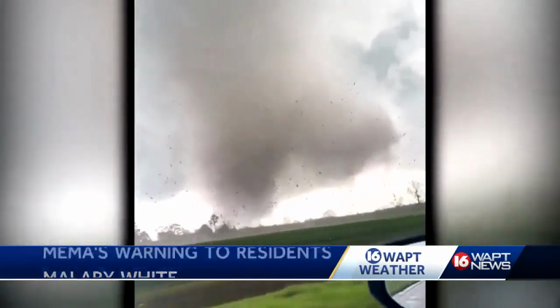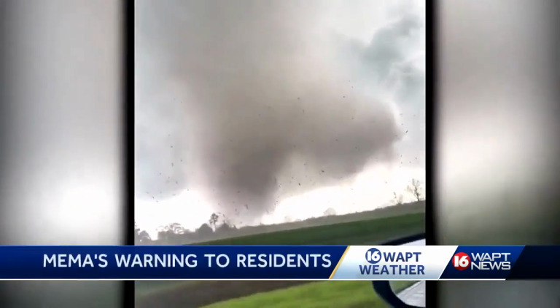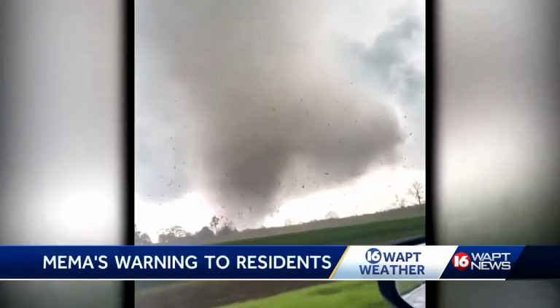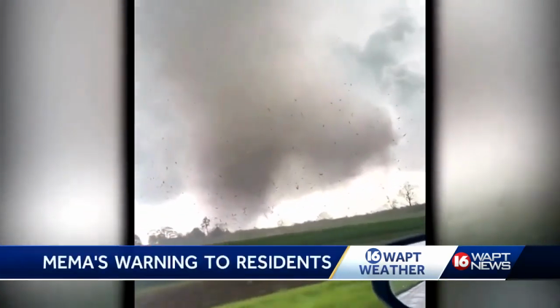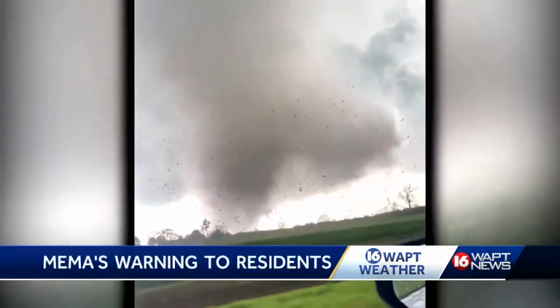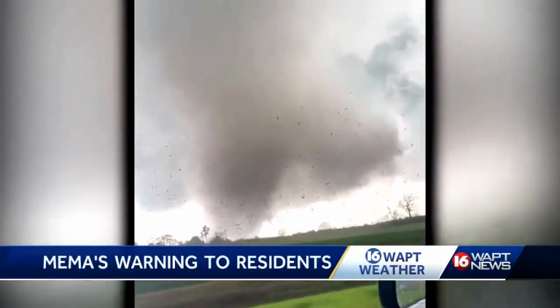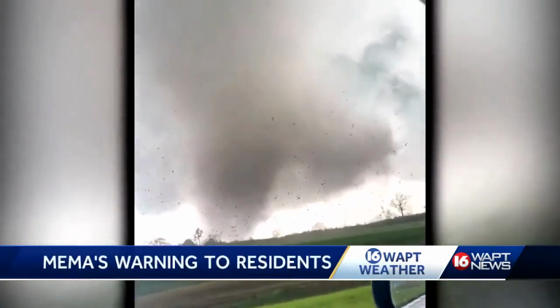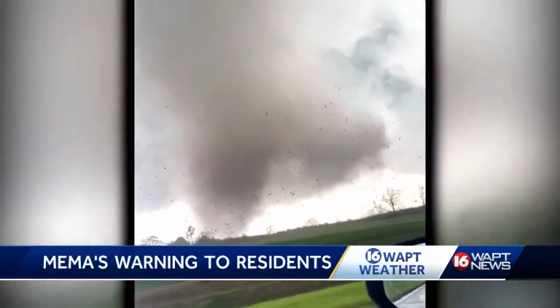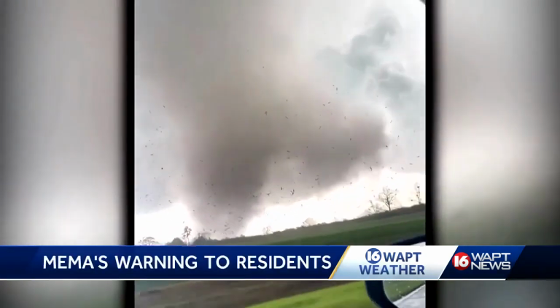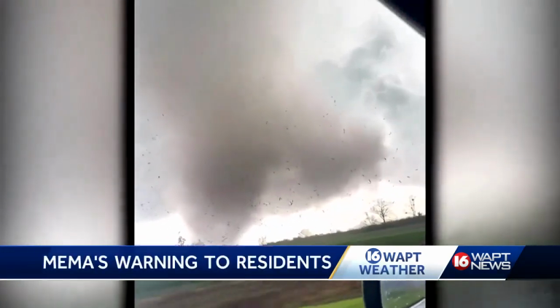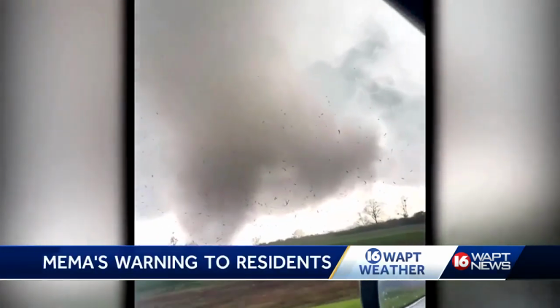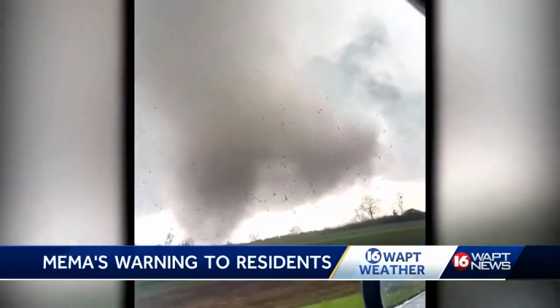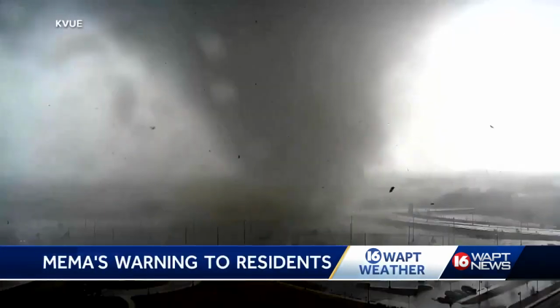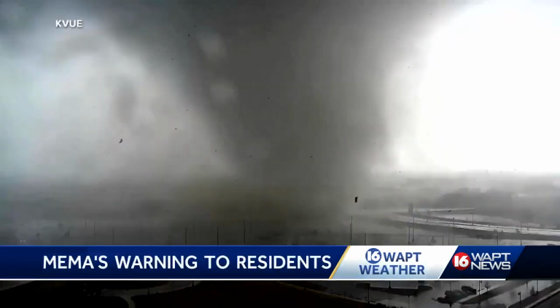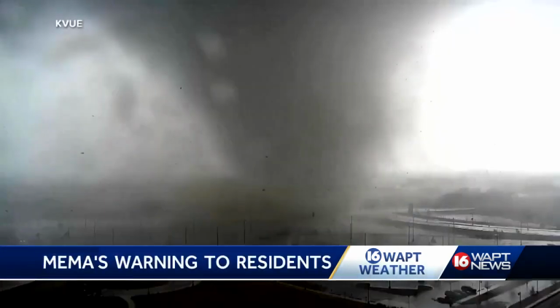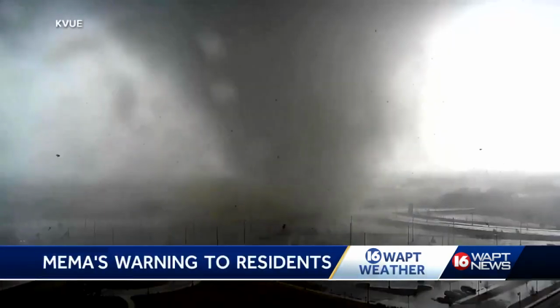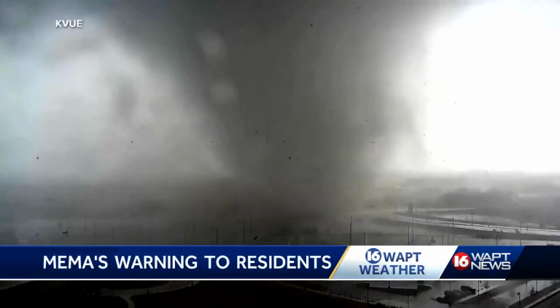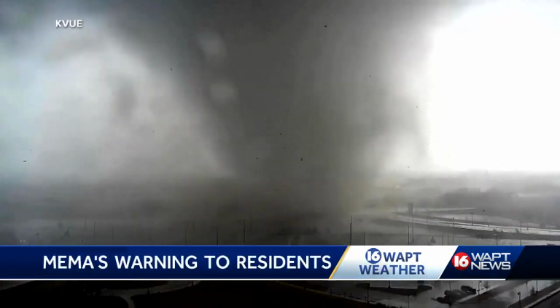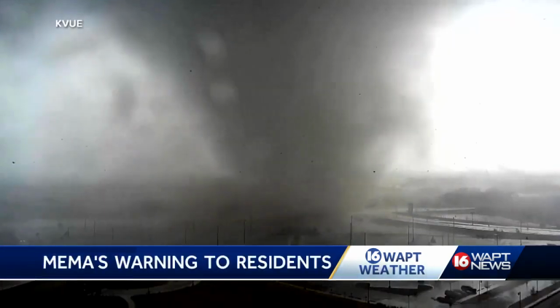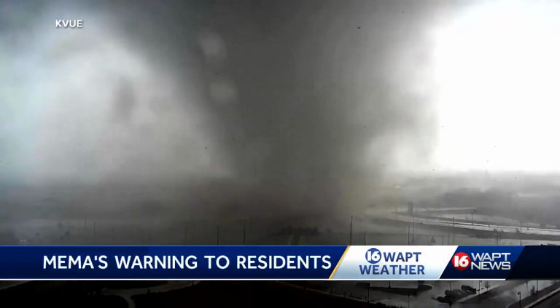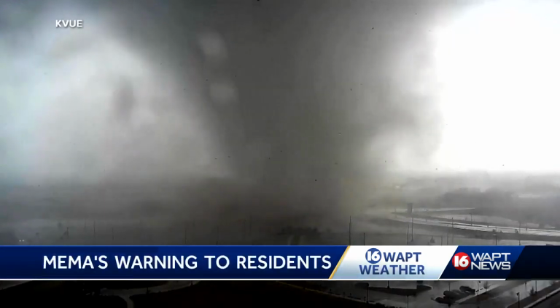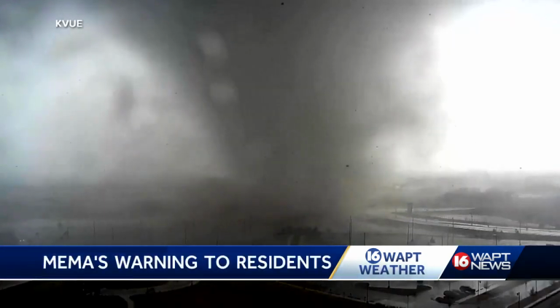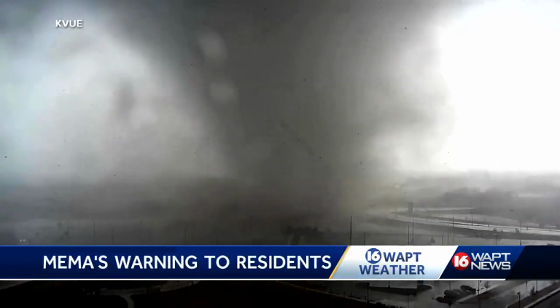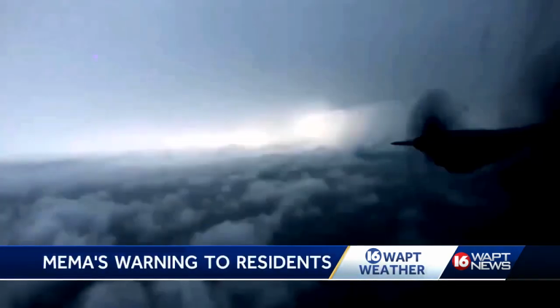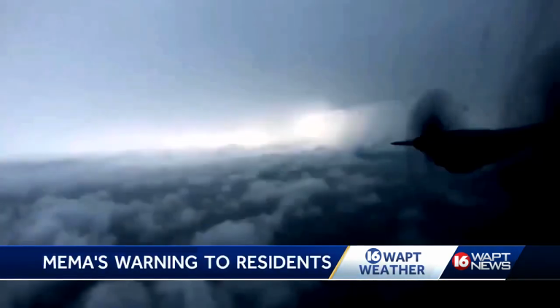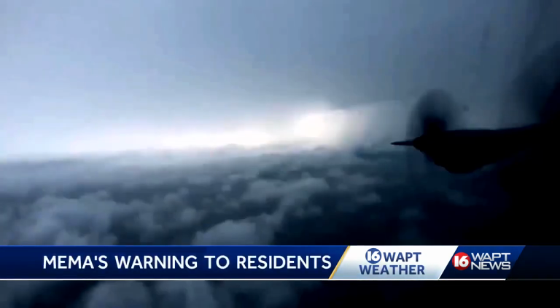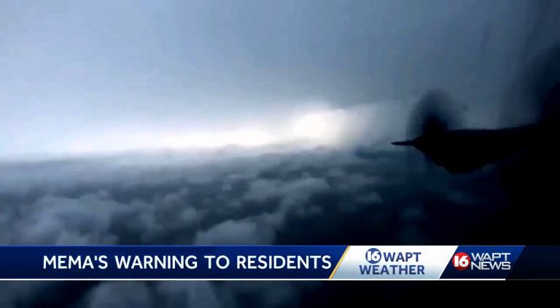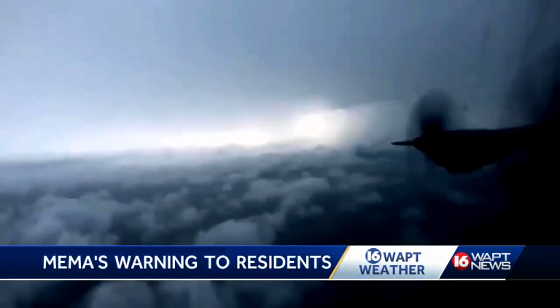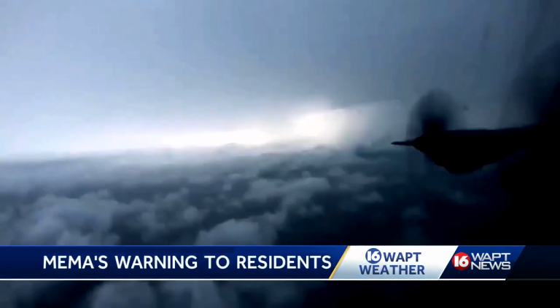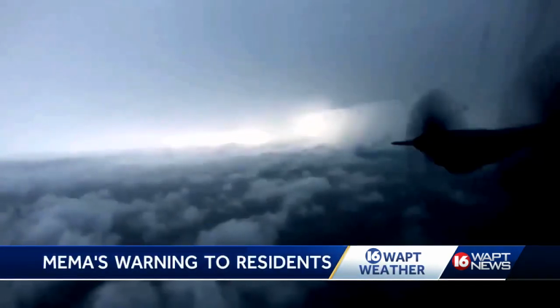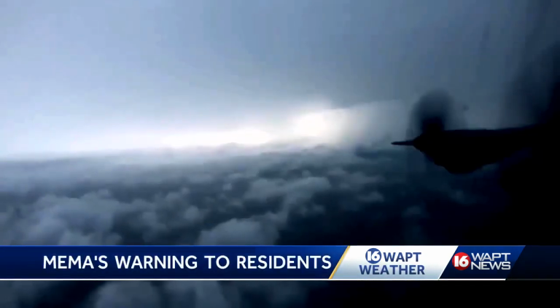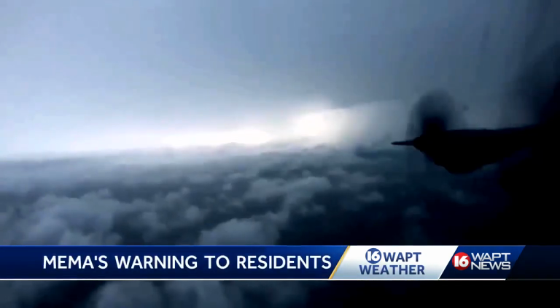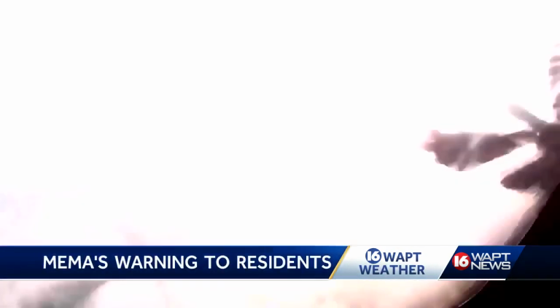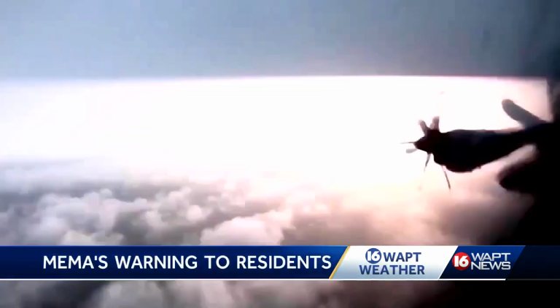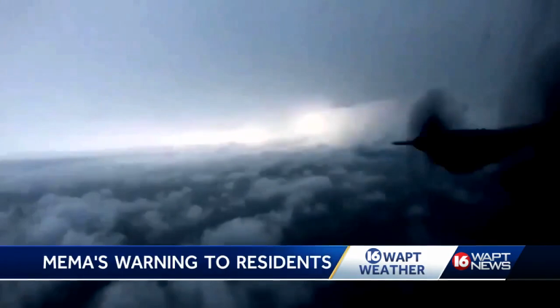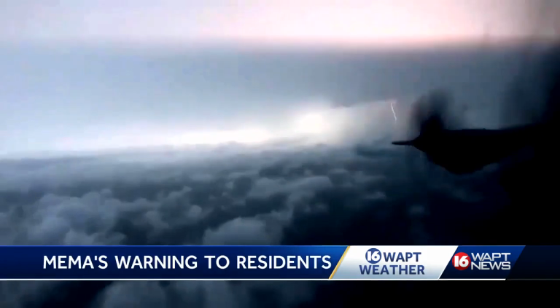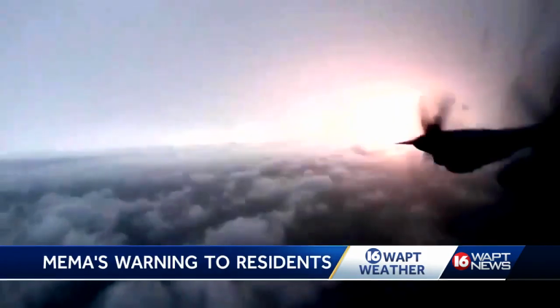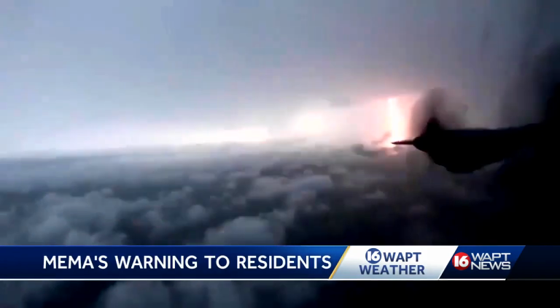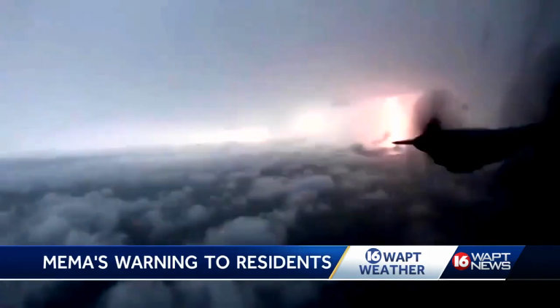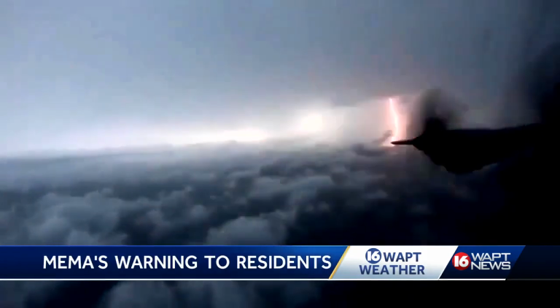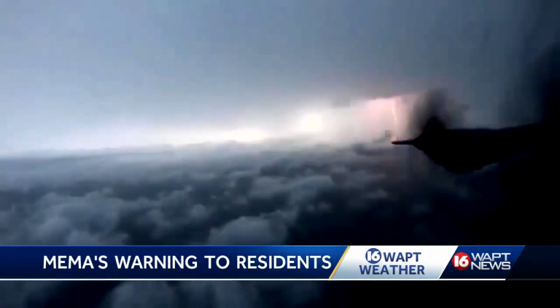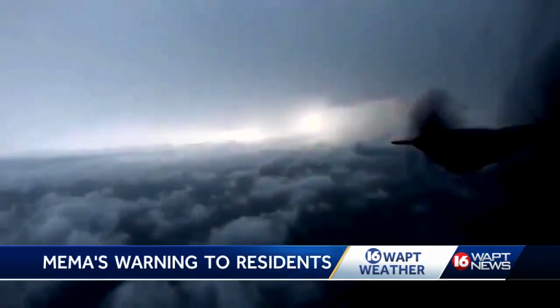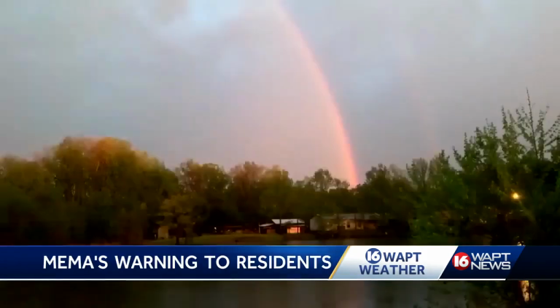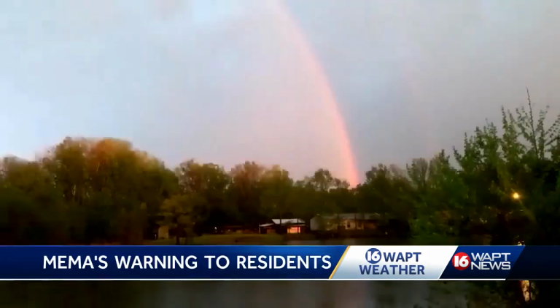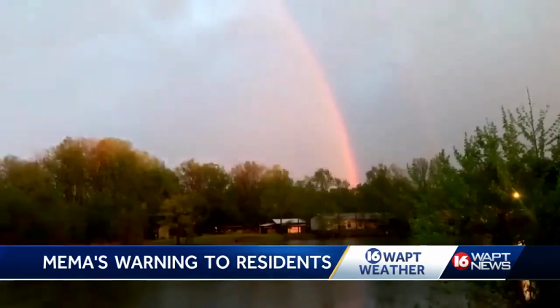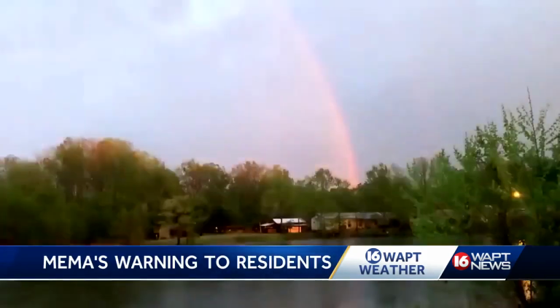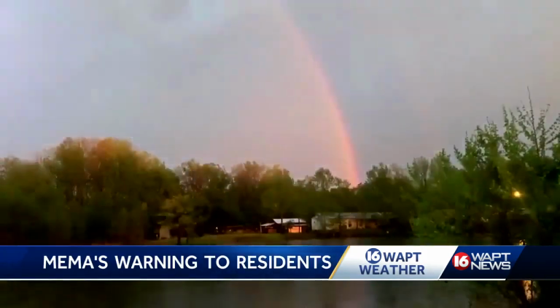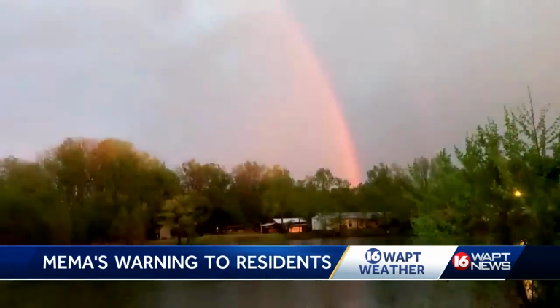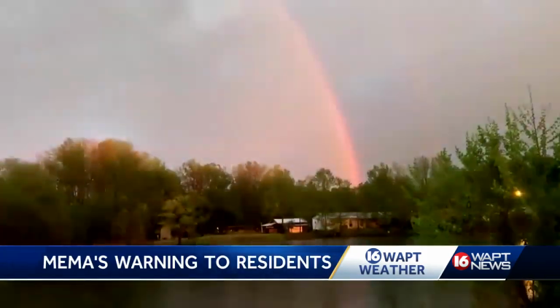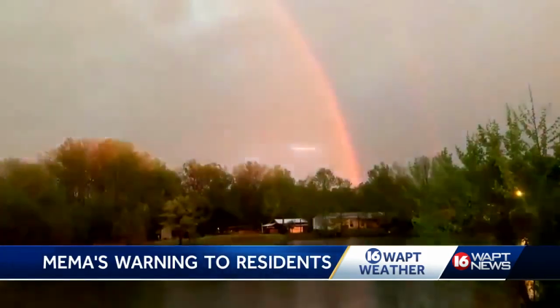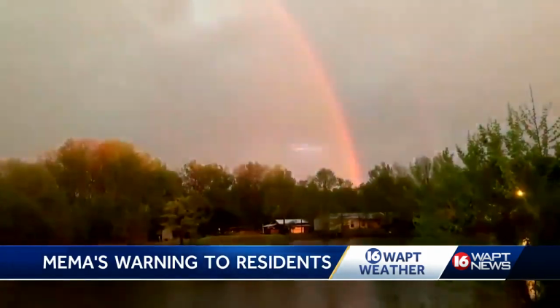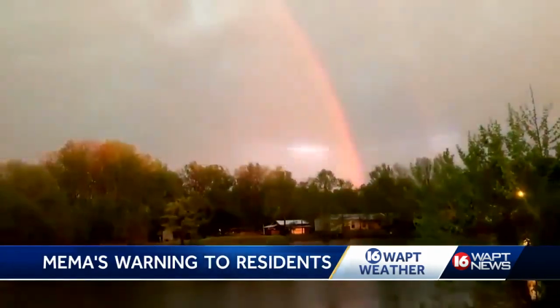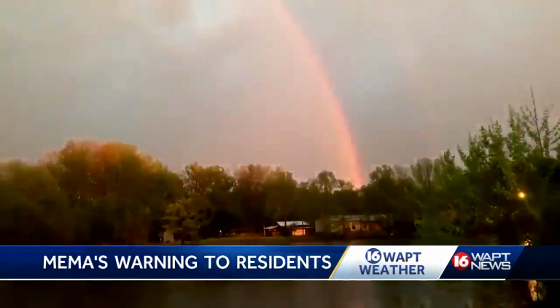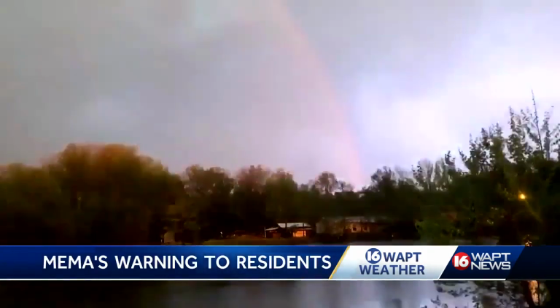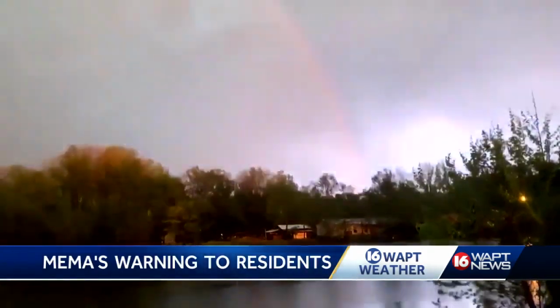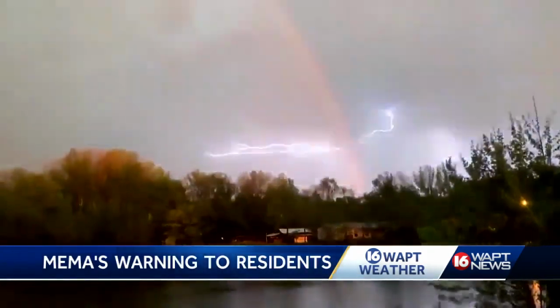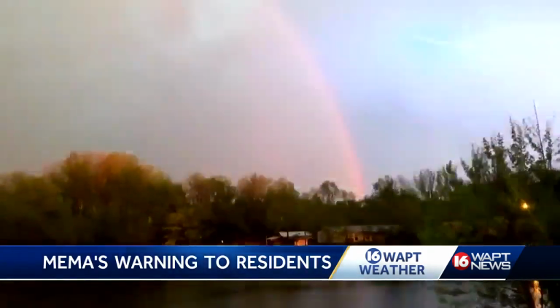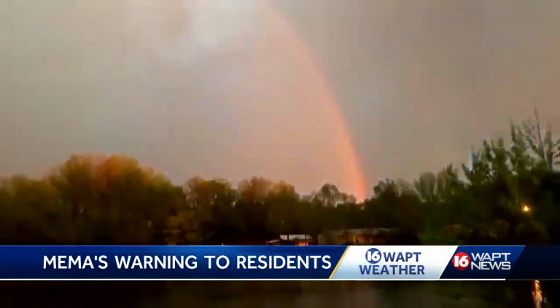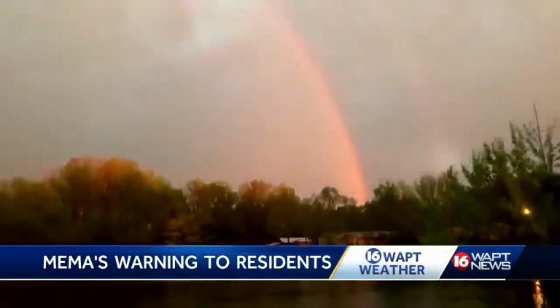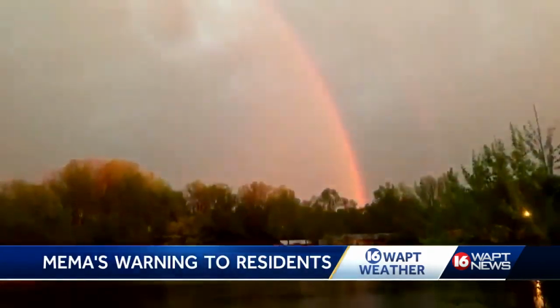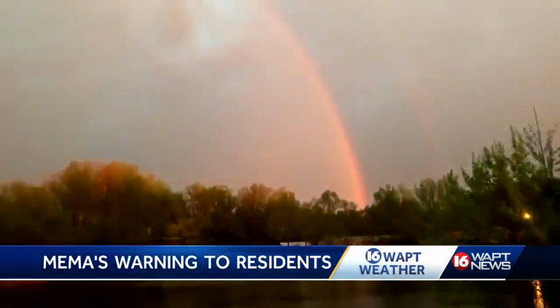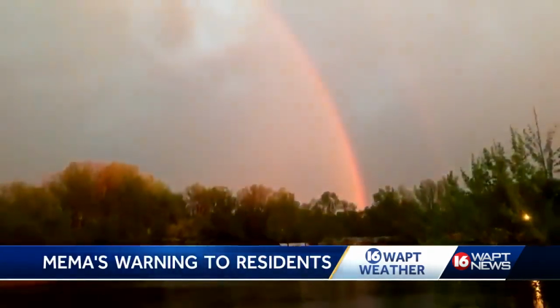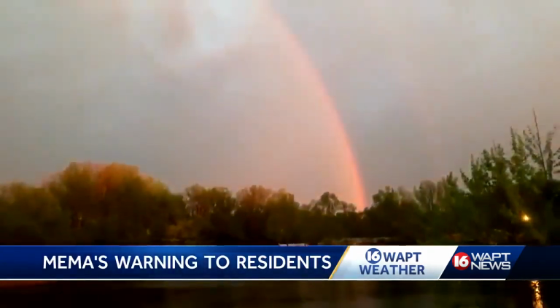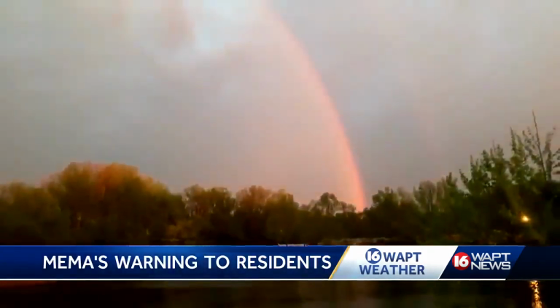We're urging people today to just stay weather aware with your meteorologist on your phone, making sure that you're monitoring the weather.